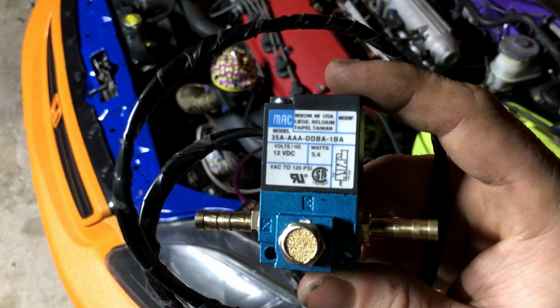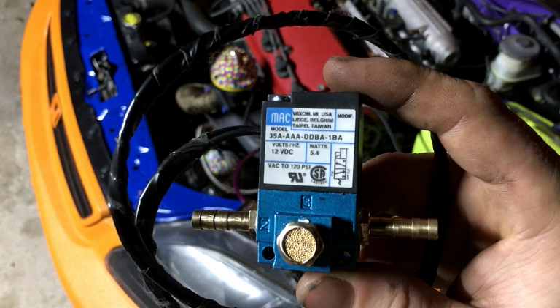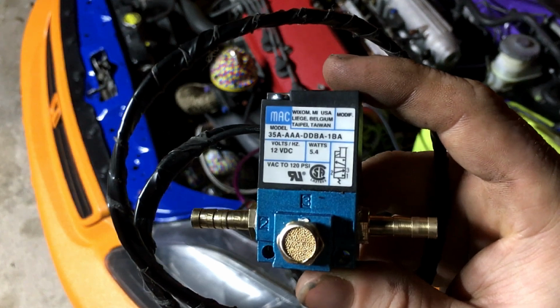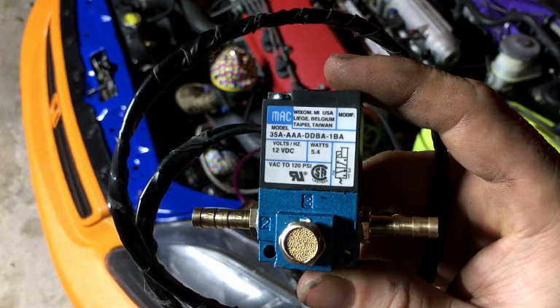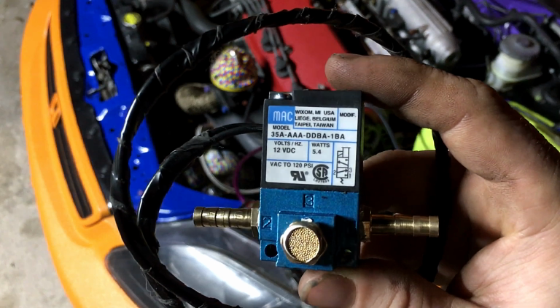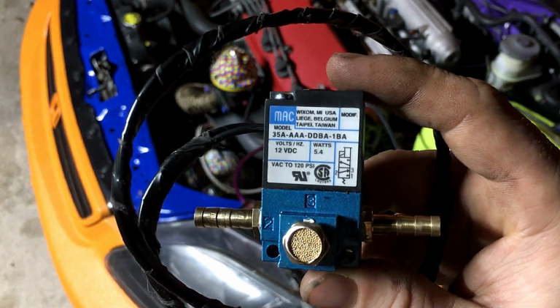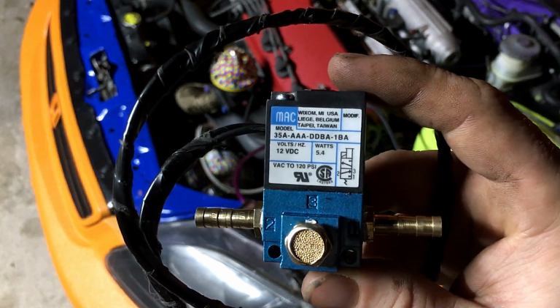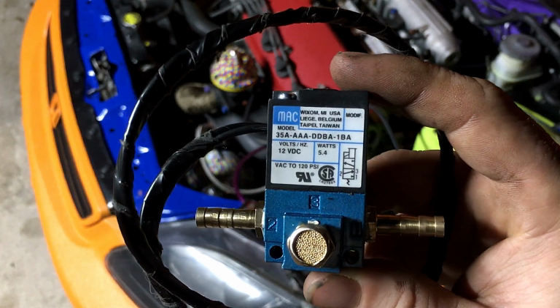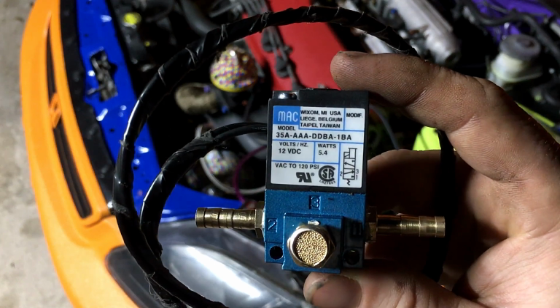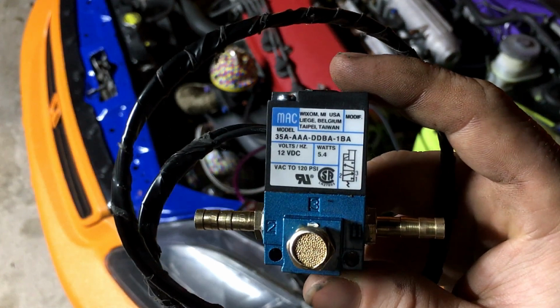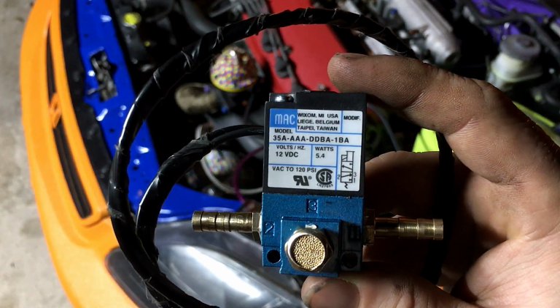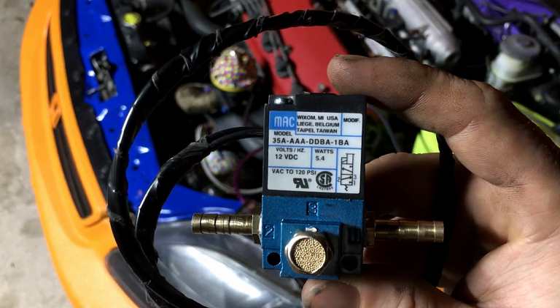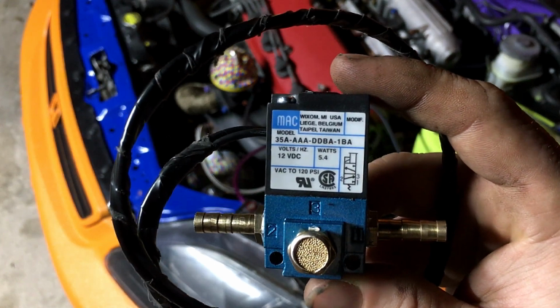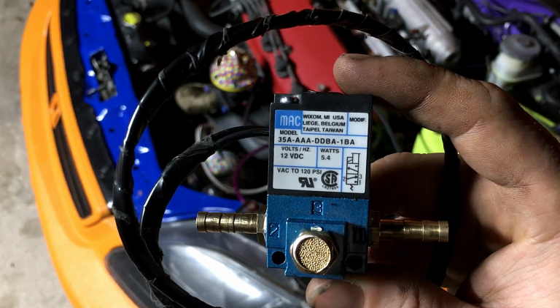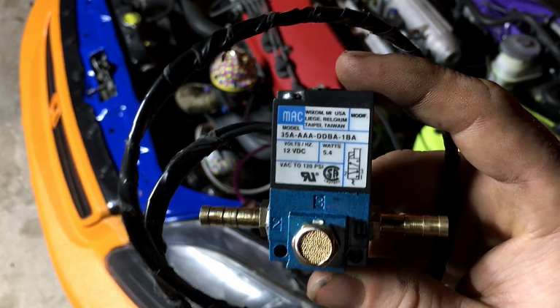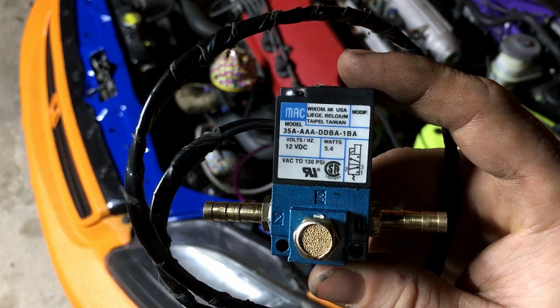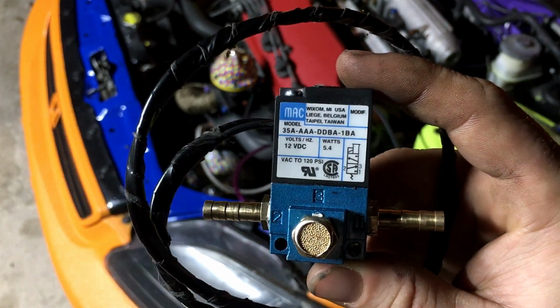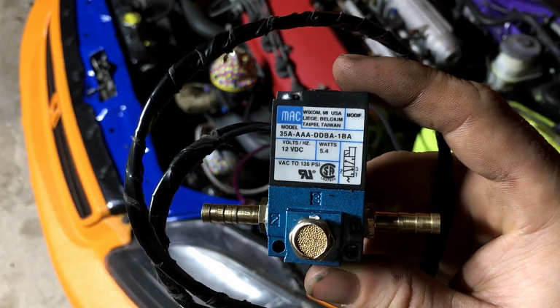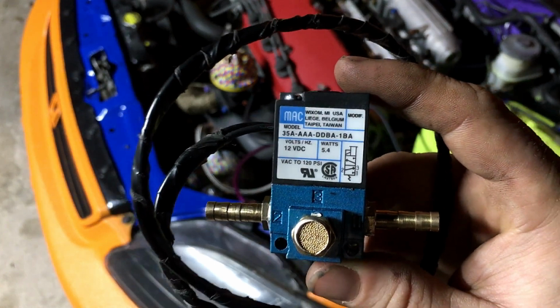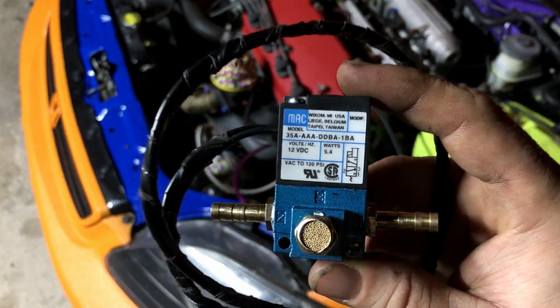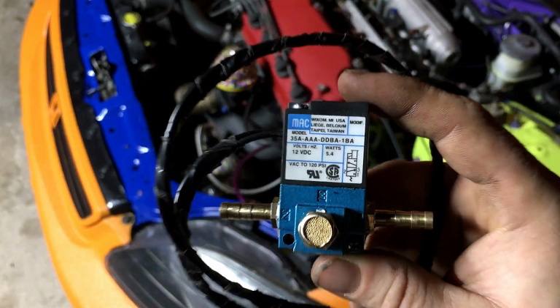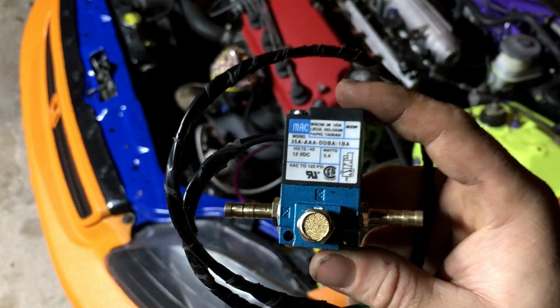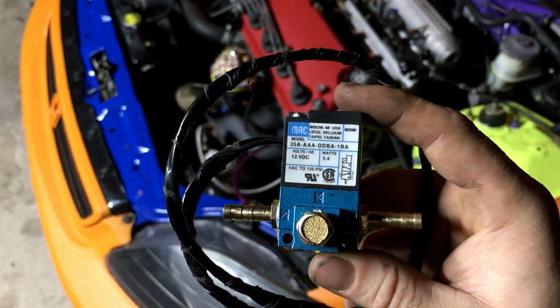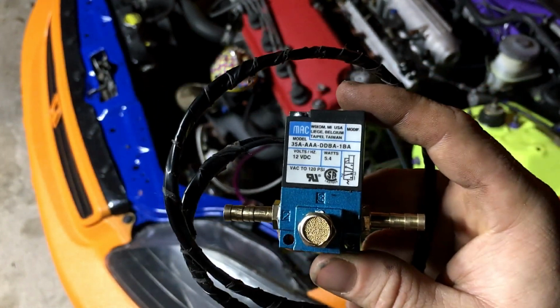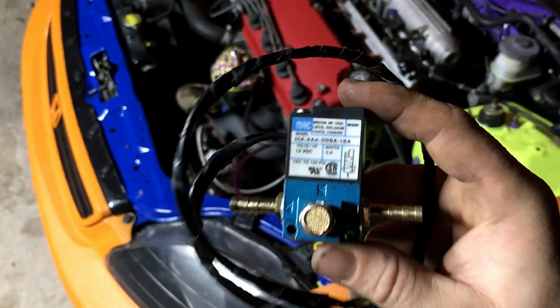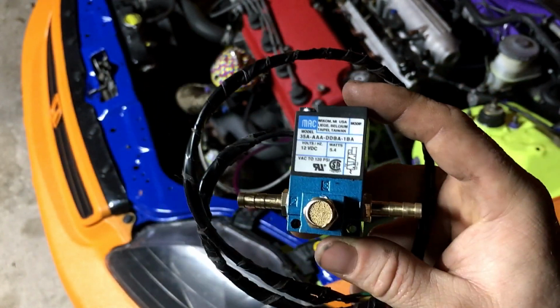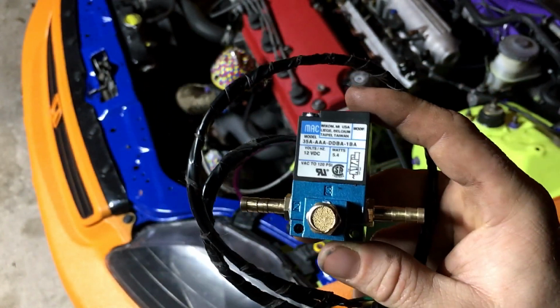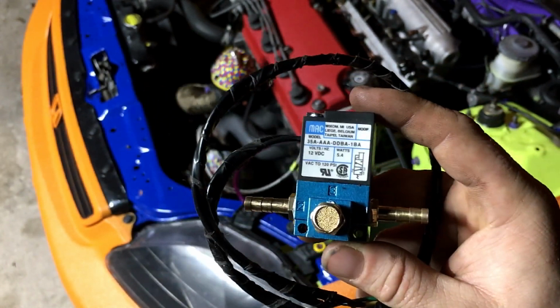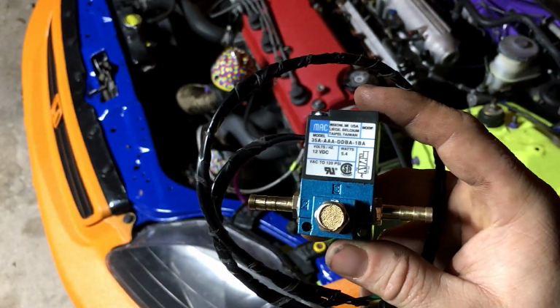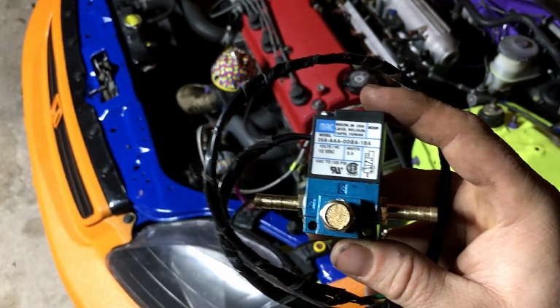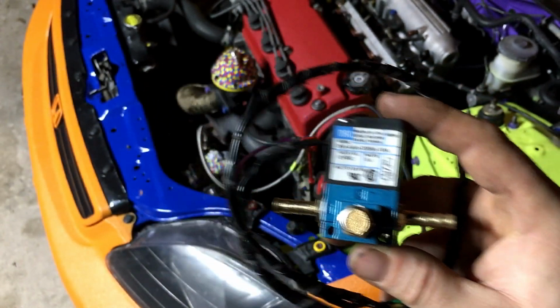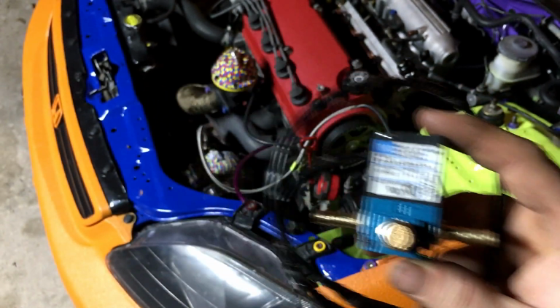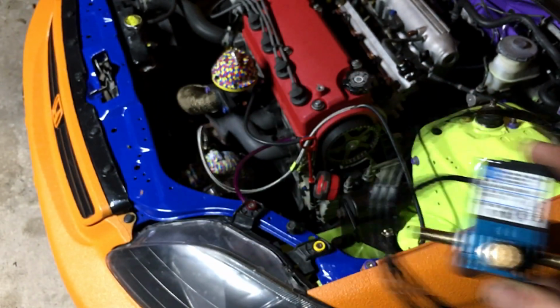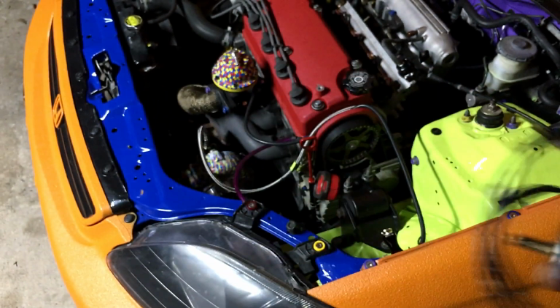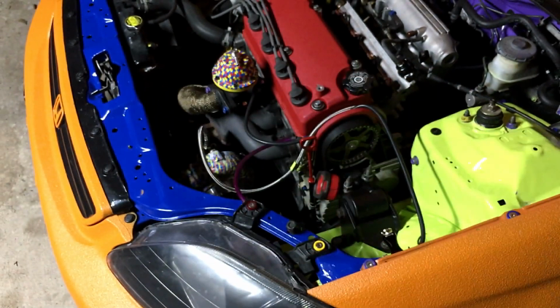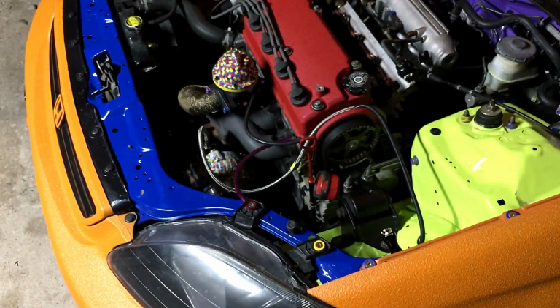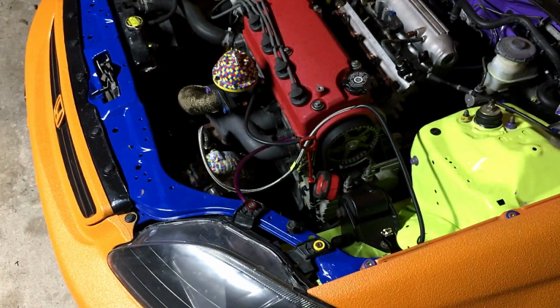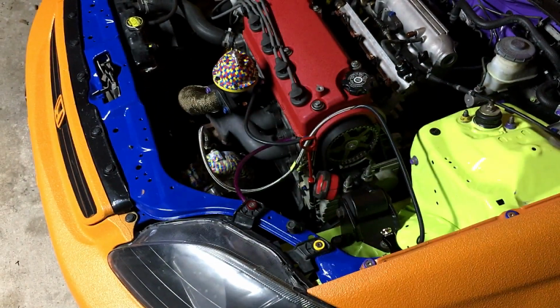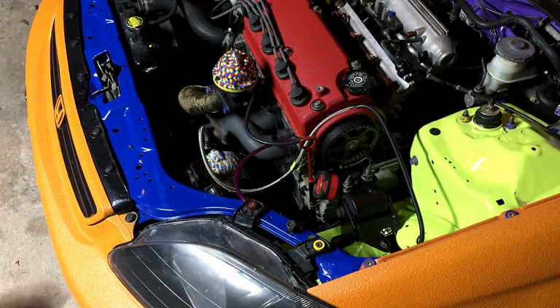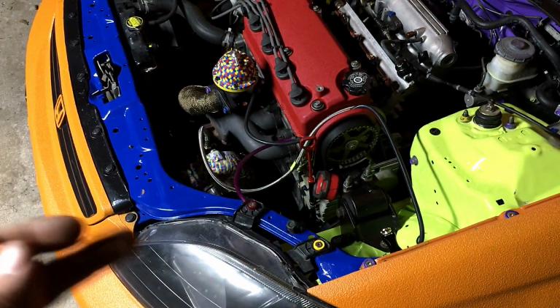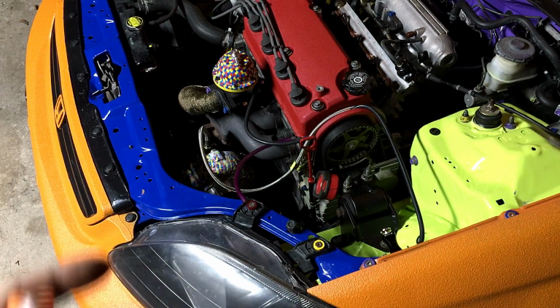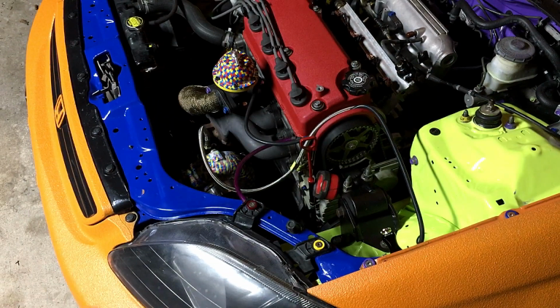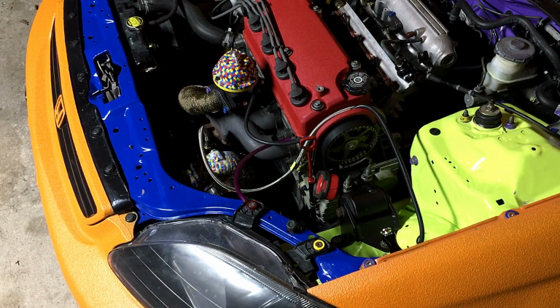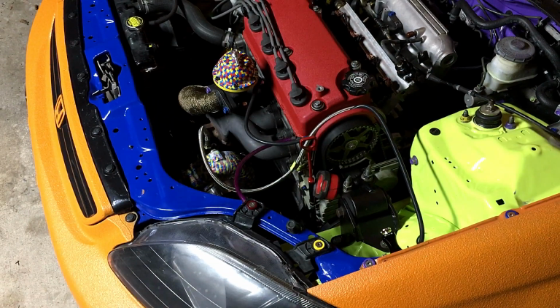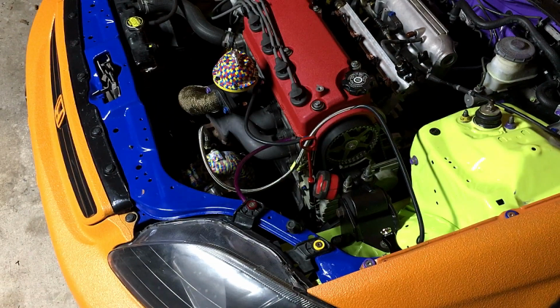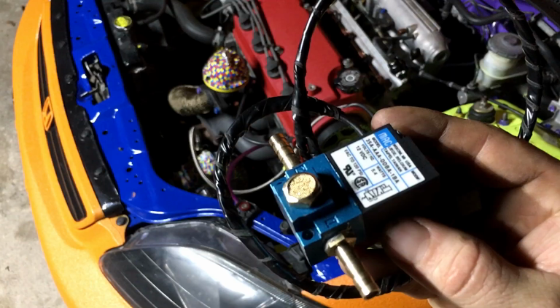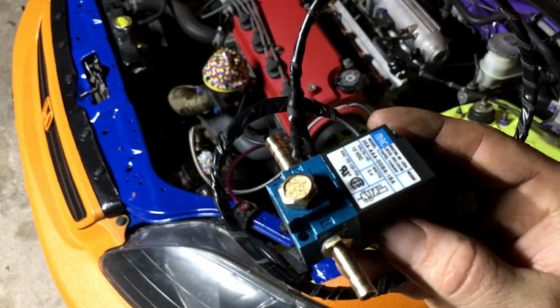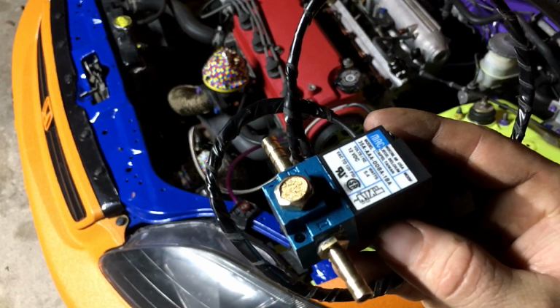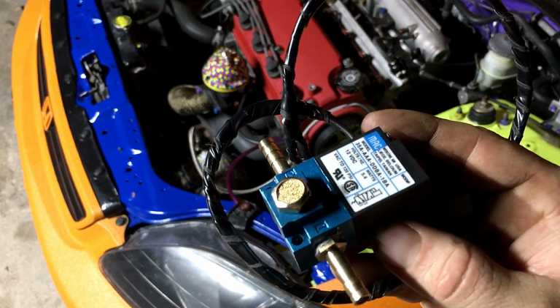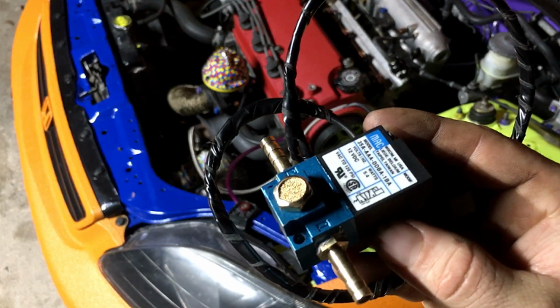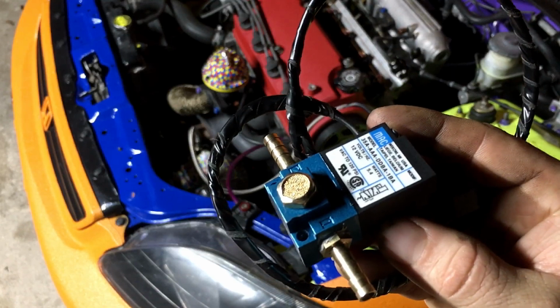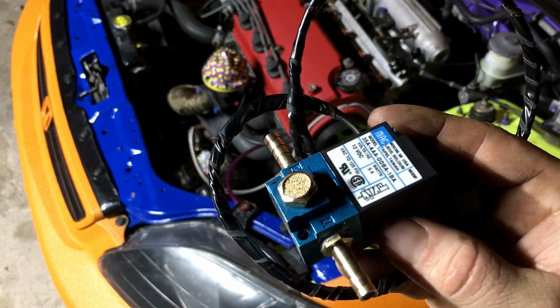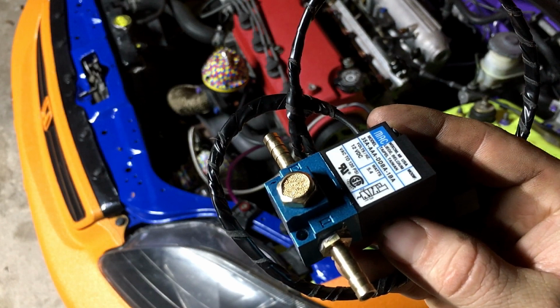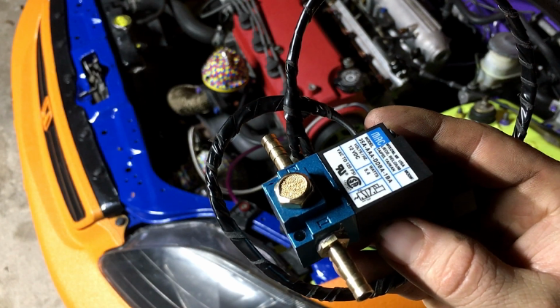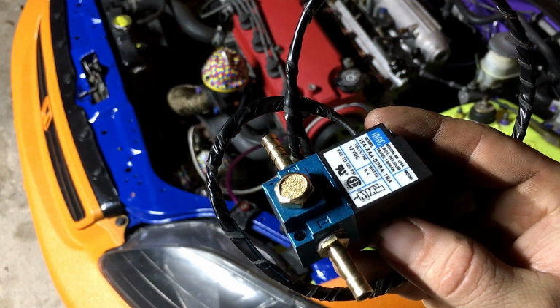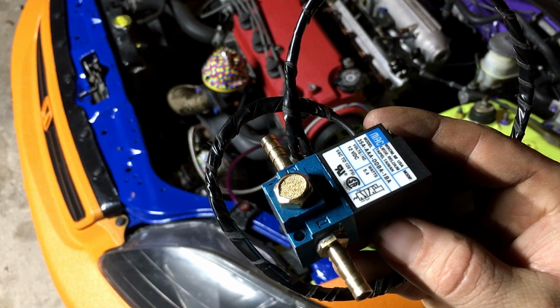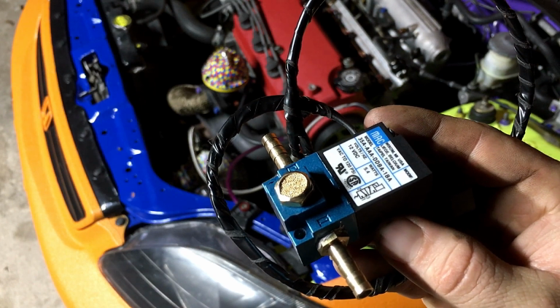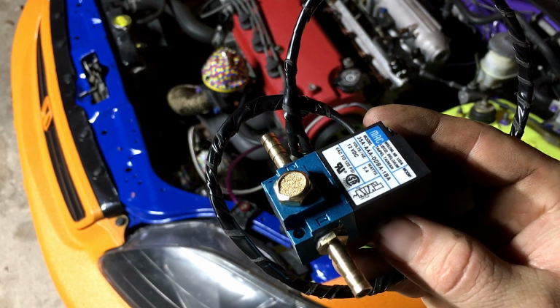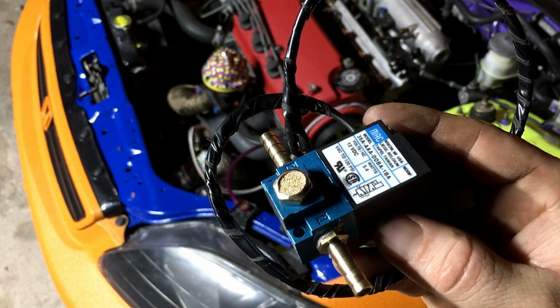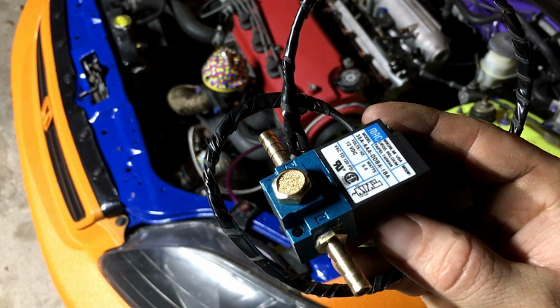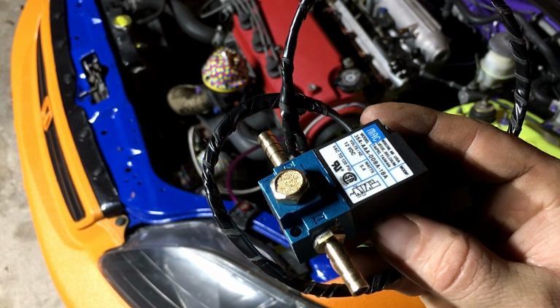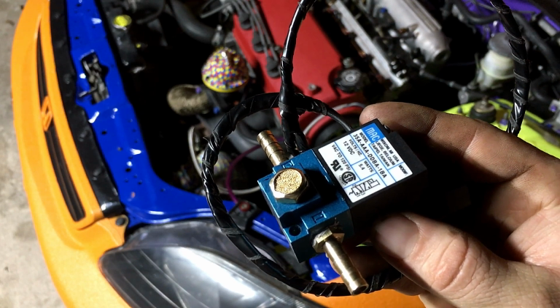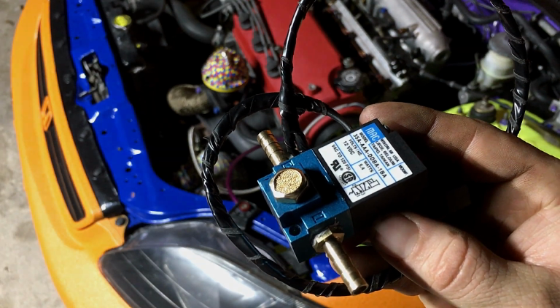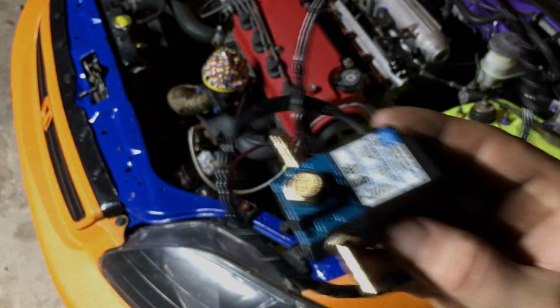Today we're going to be installing this MAC solenoid for Boost by Gear on the Civic. Let's get started putting this thing in.